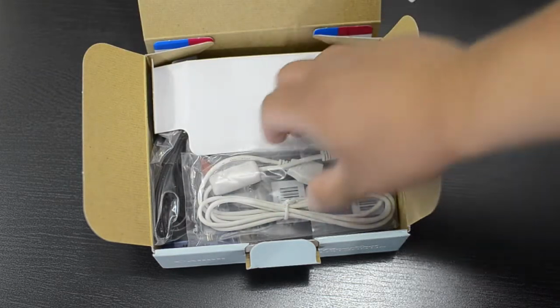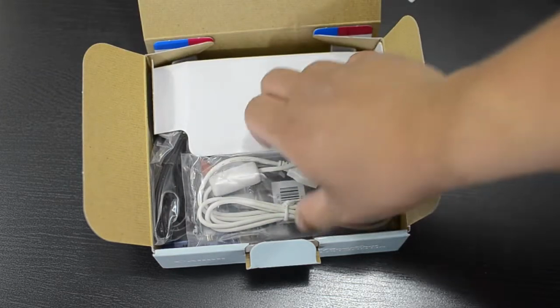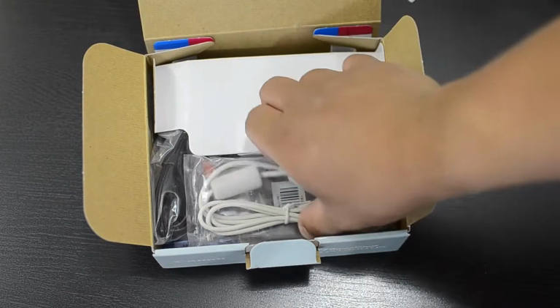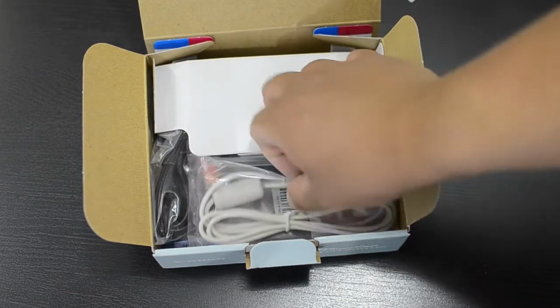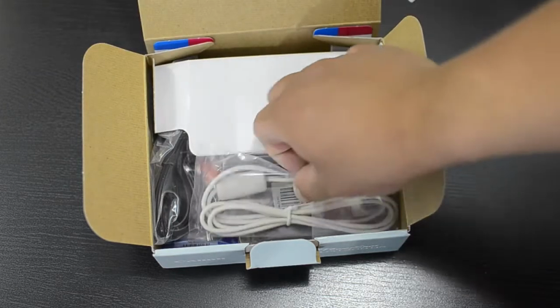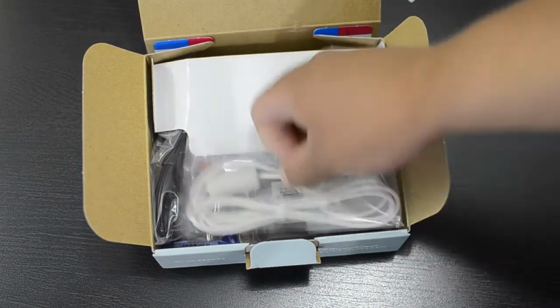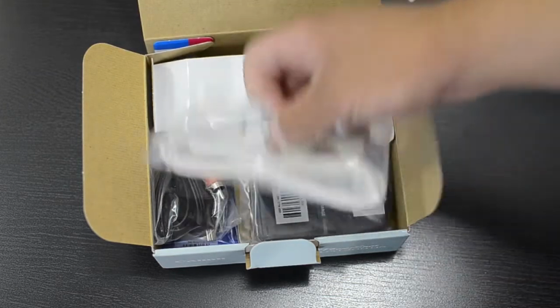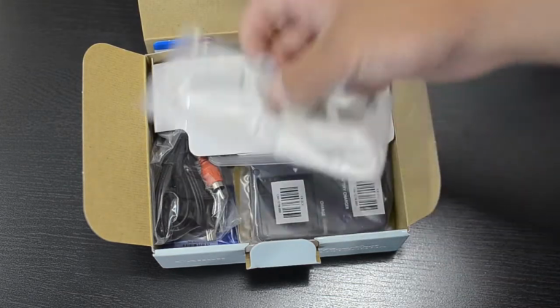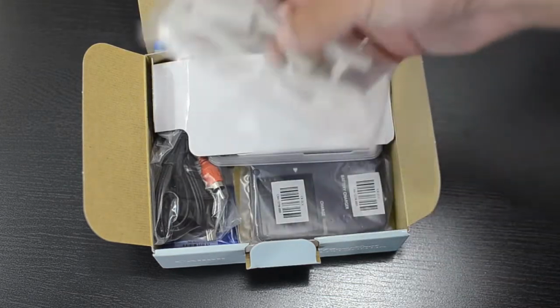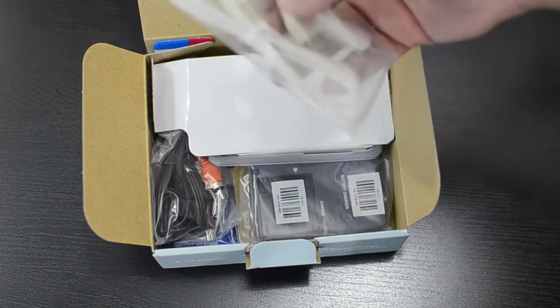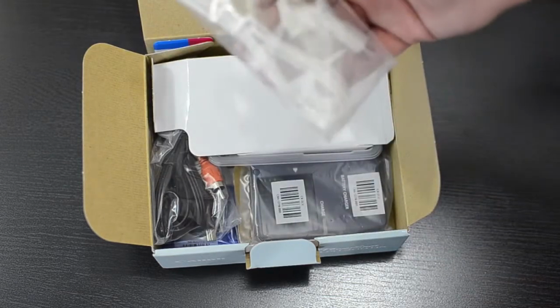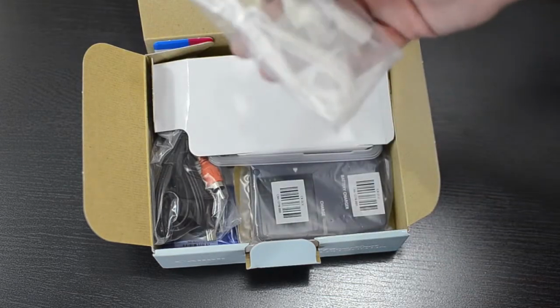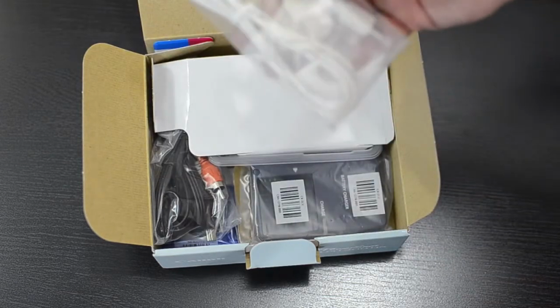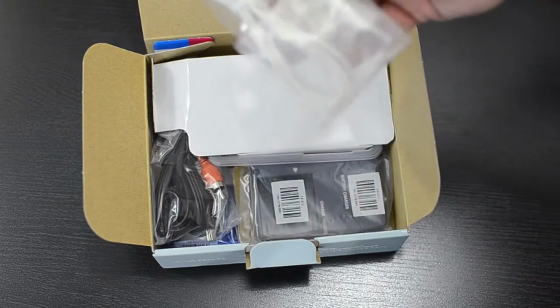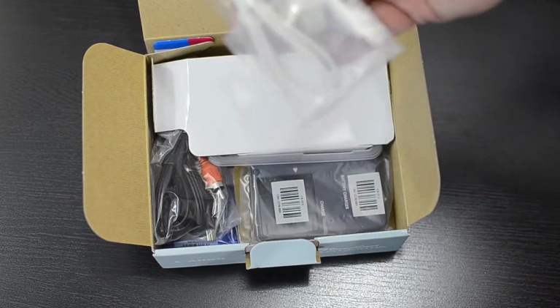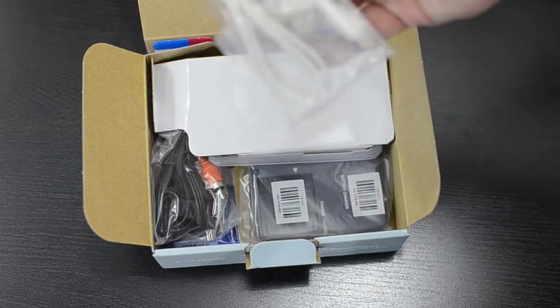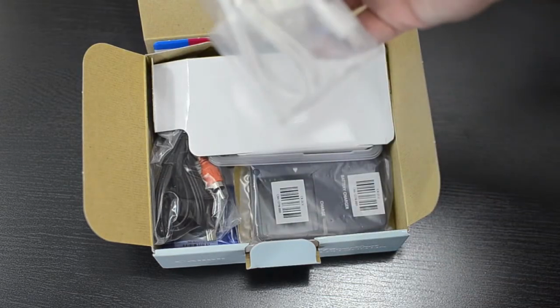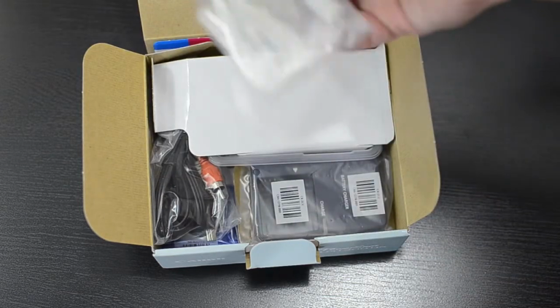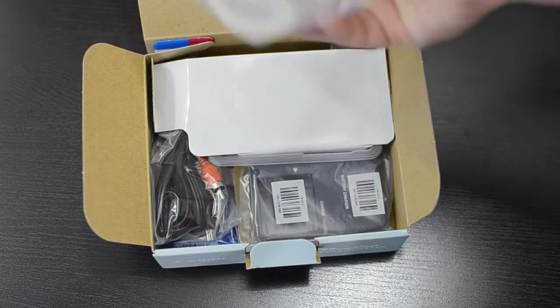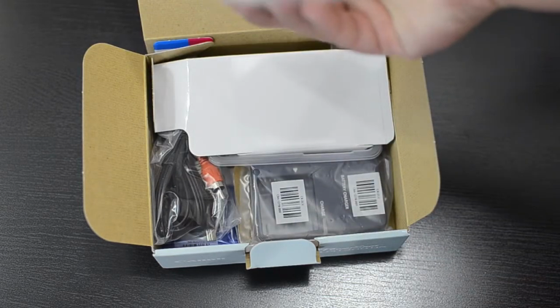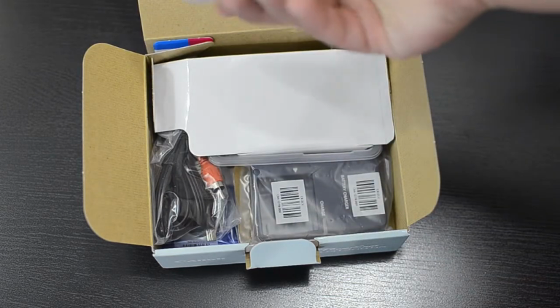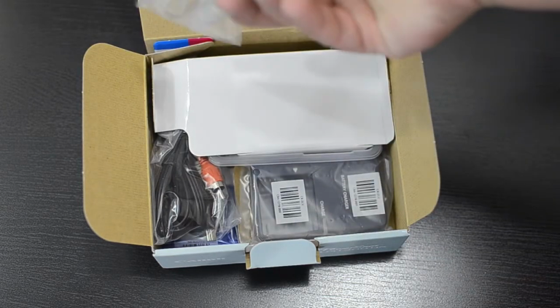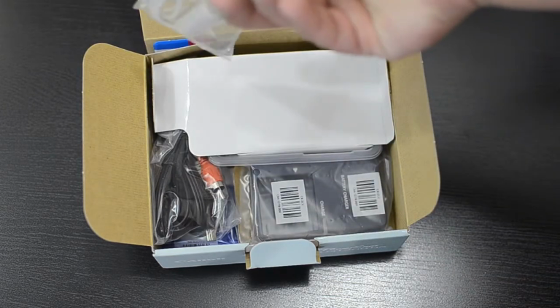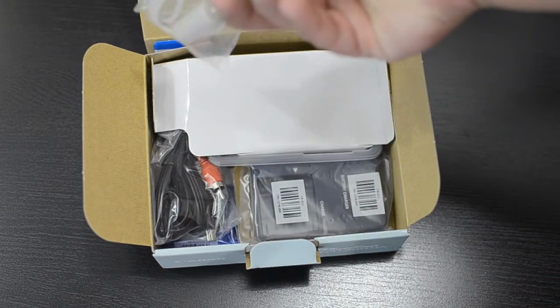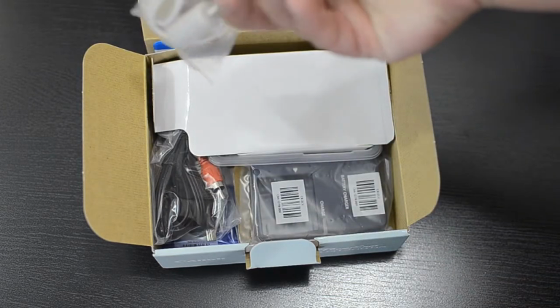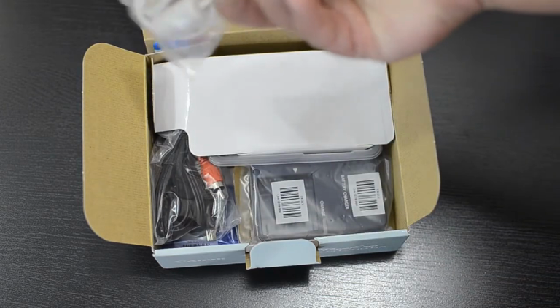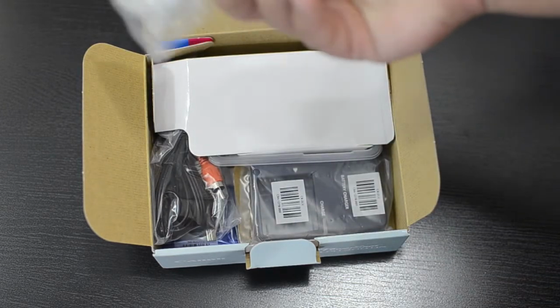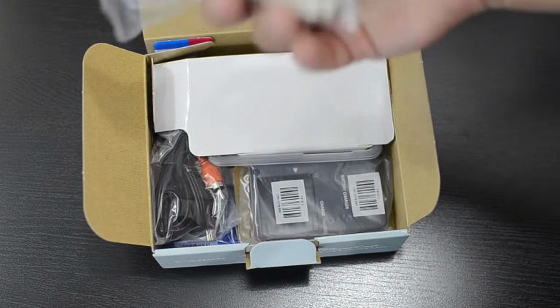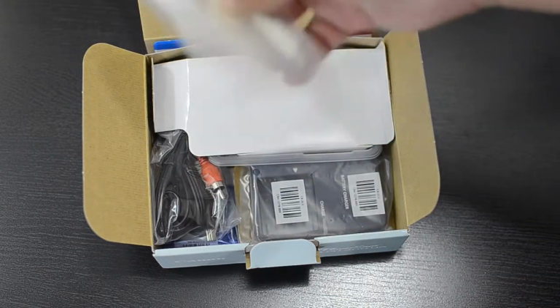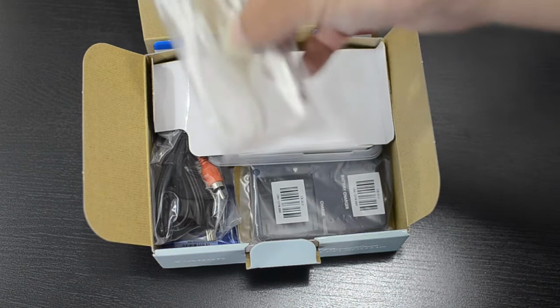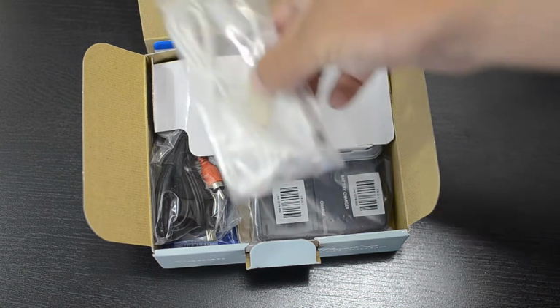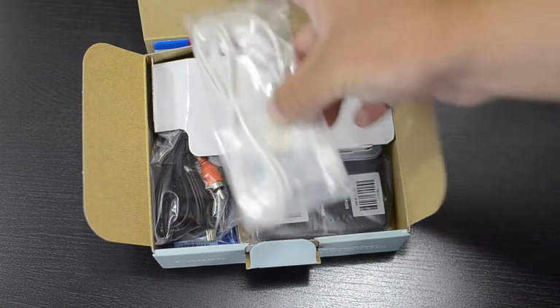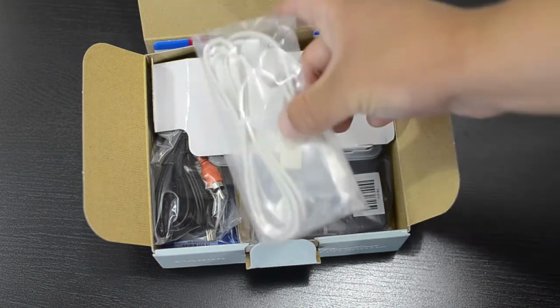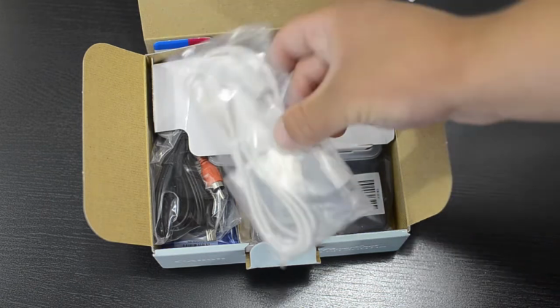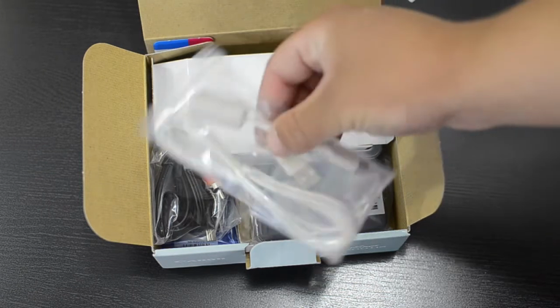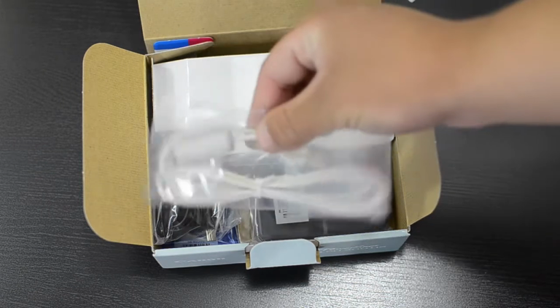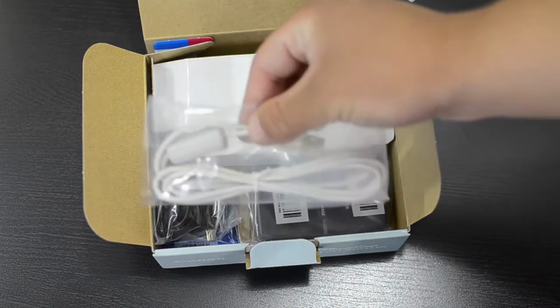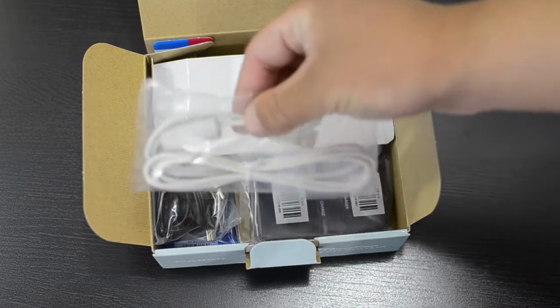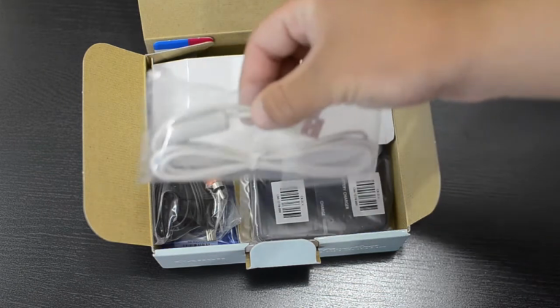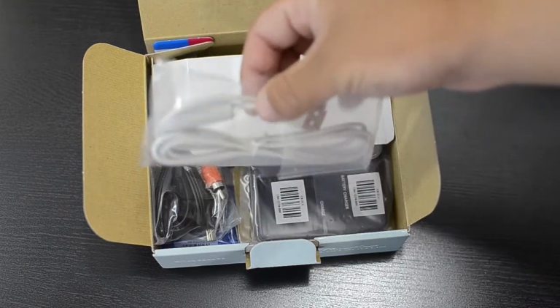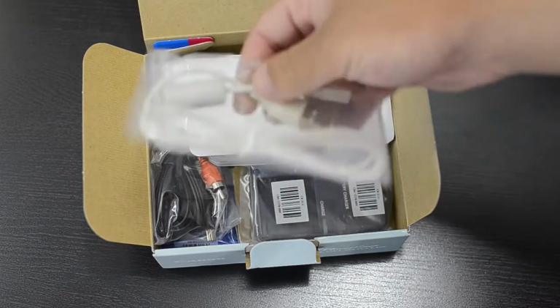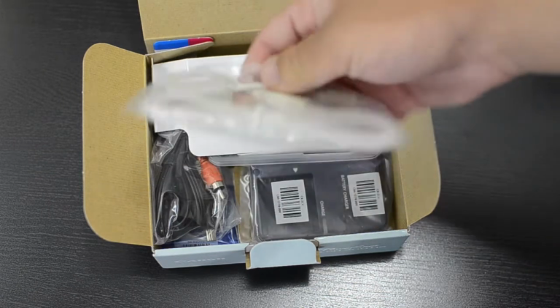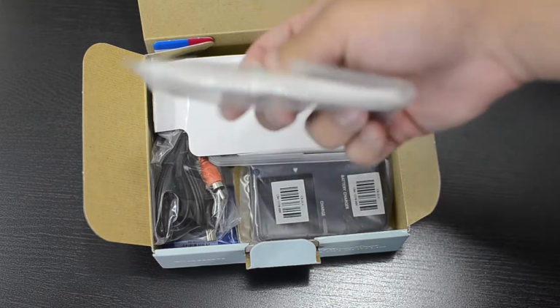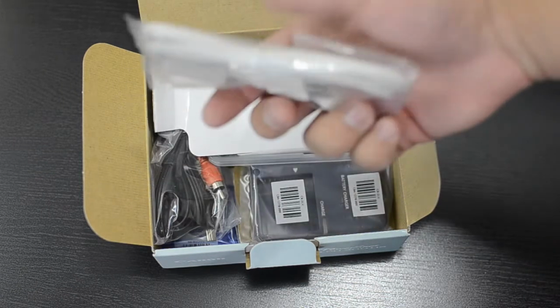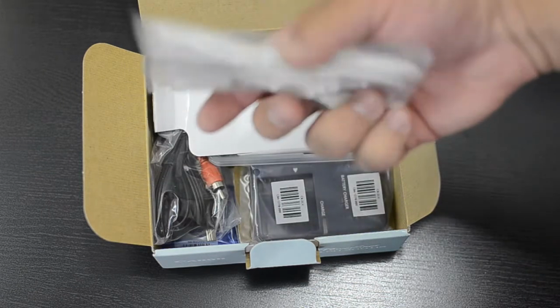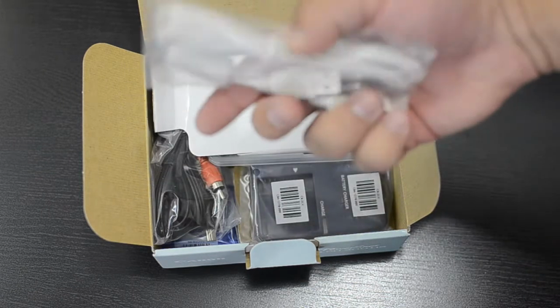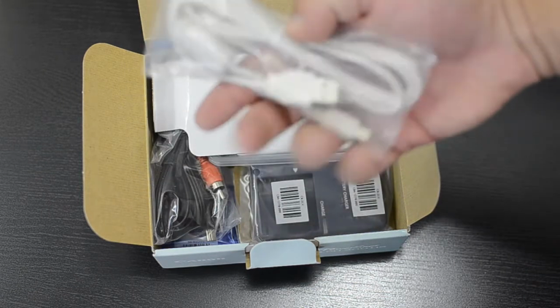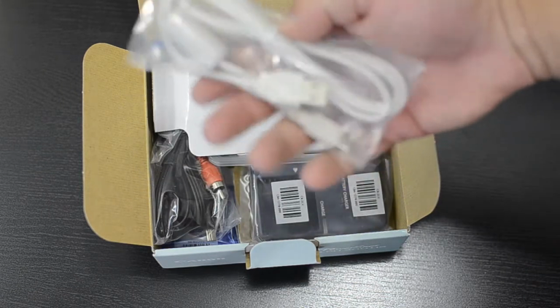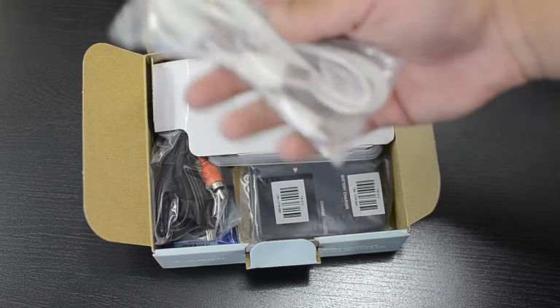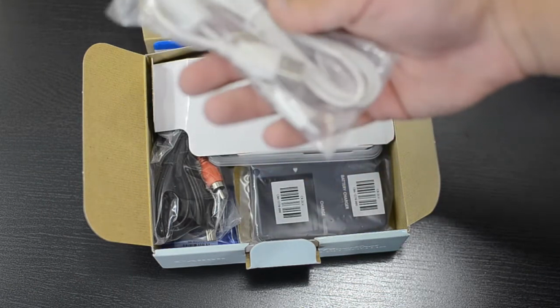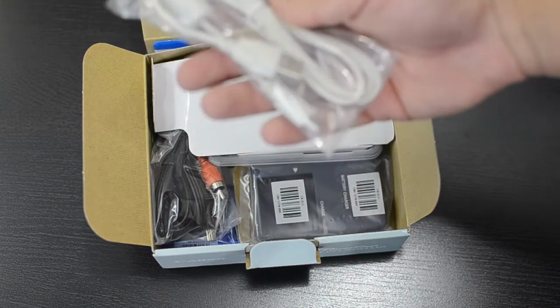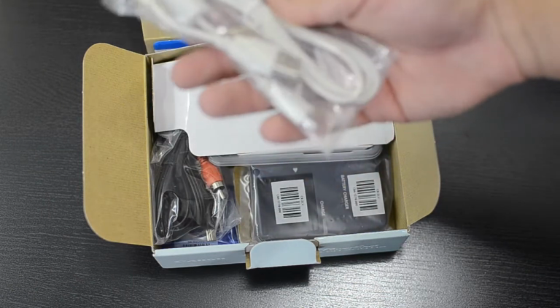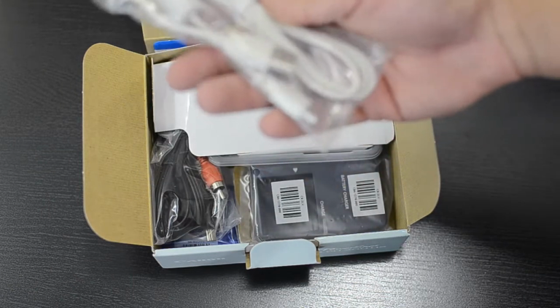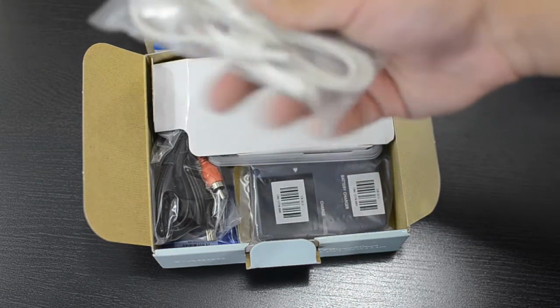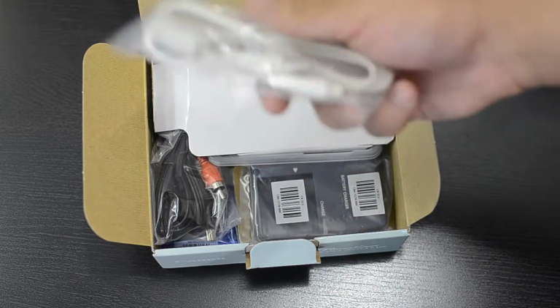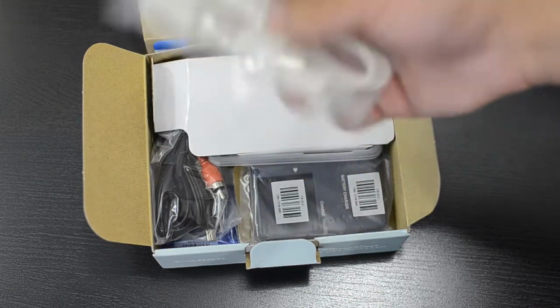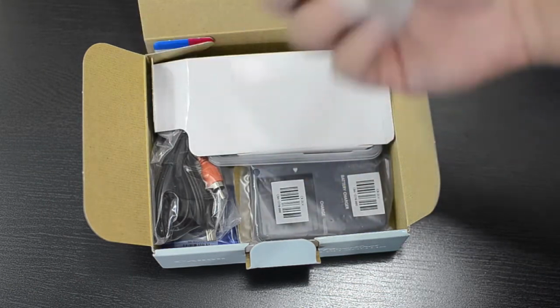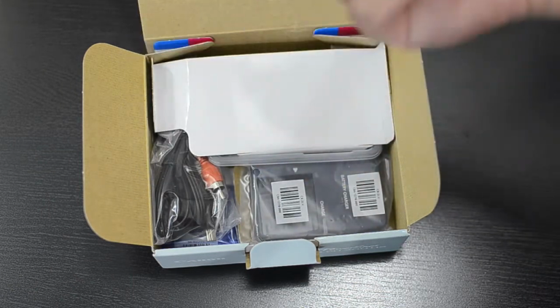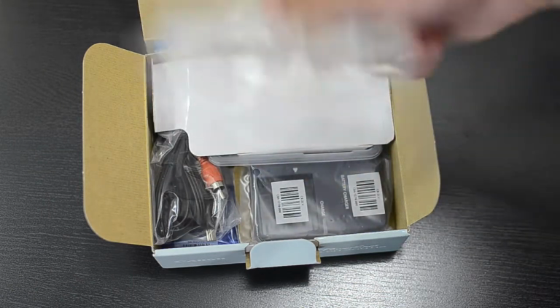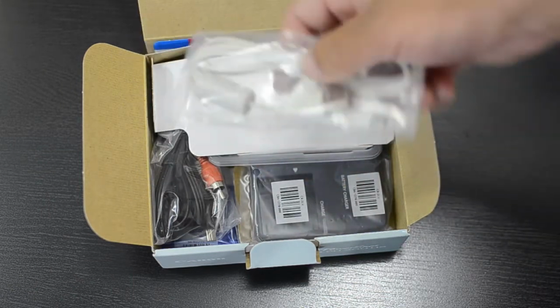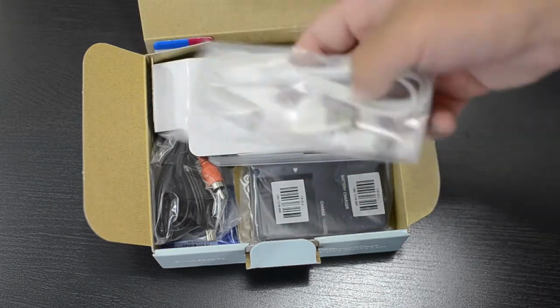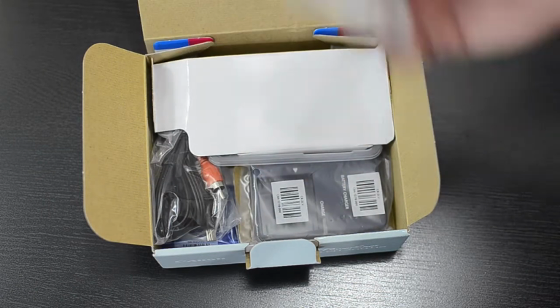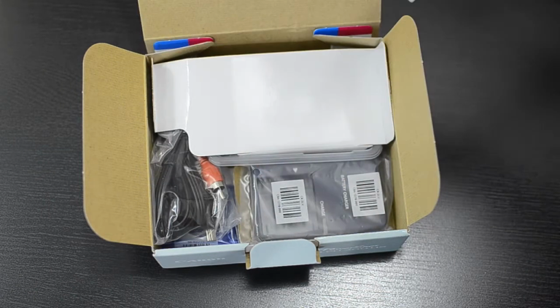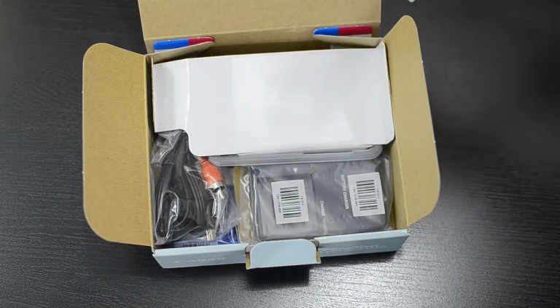Then we have a USB to mini USB cord. I don't know why it's not black, but no big deal.